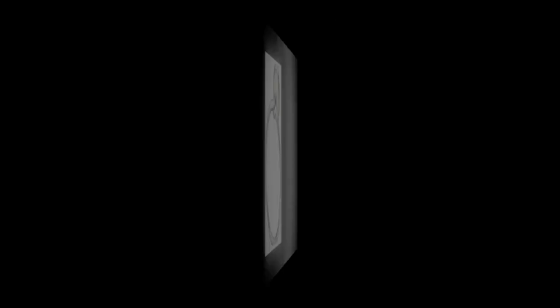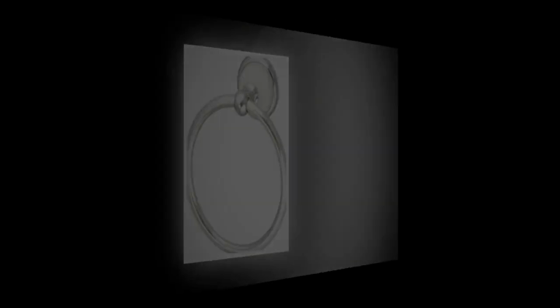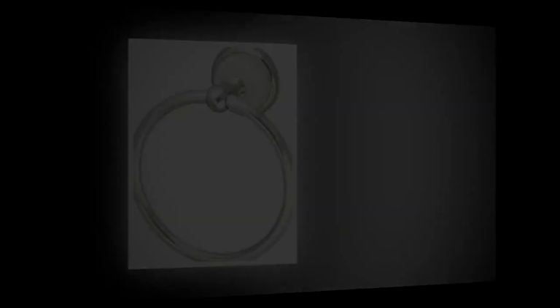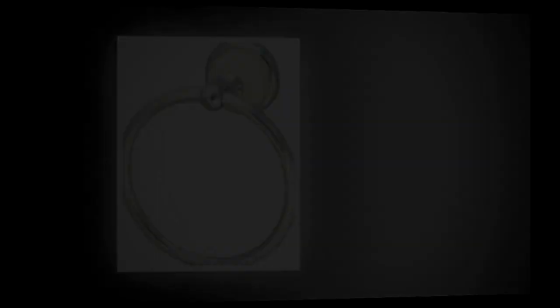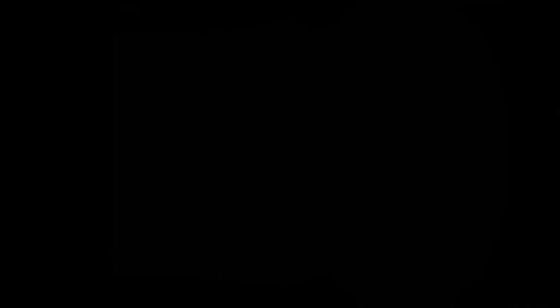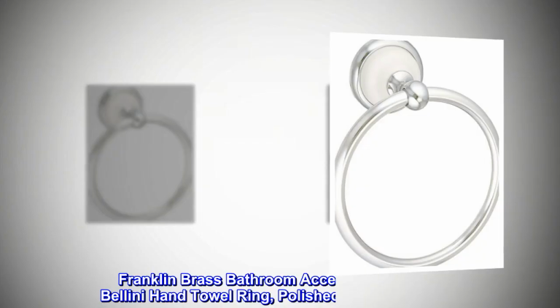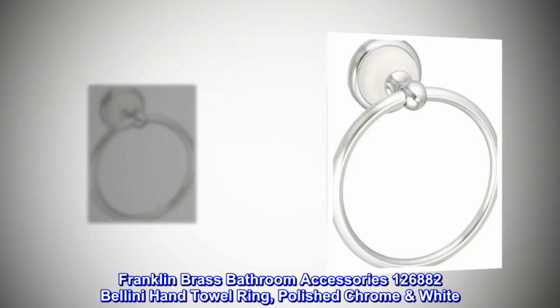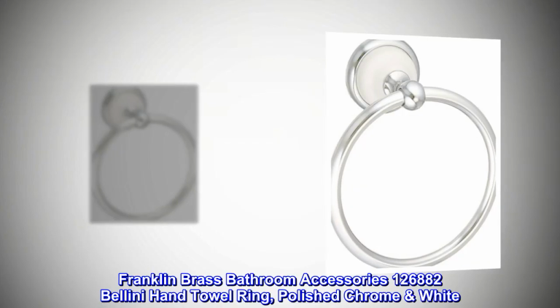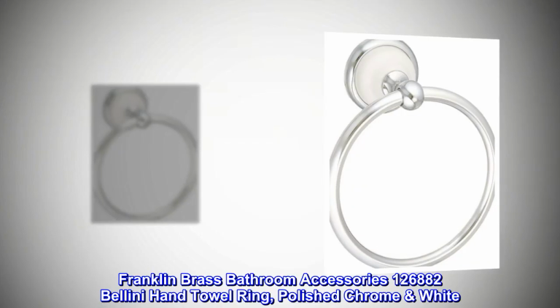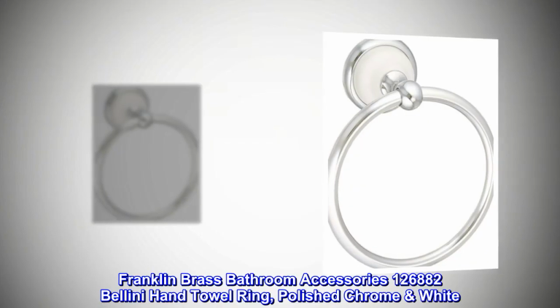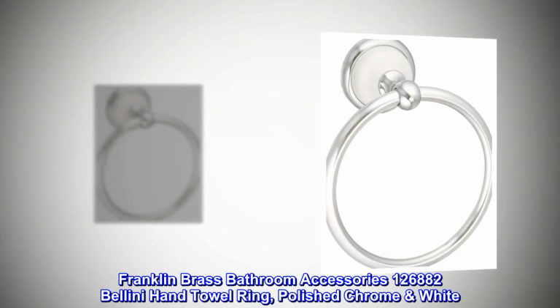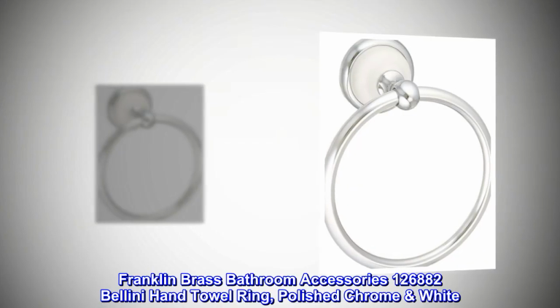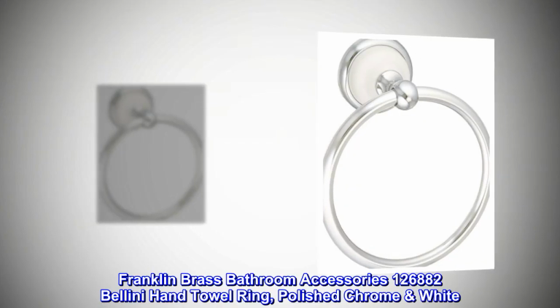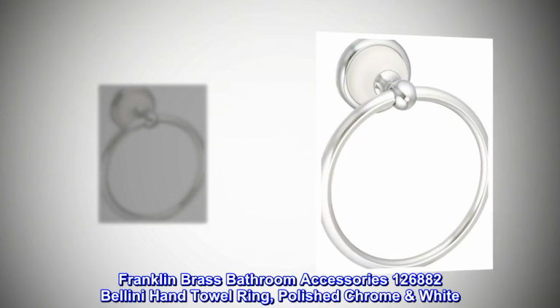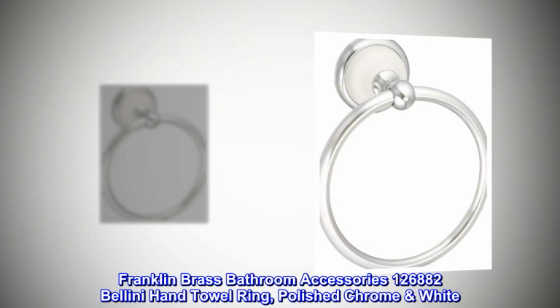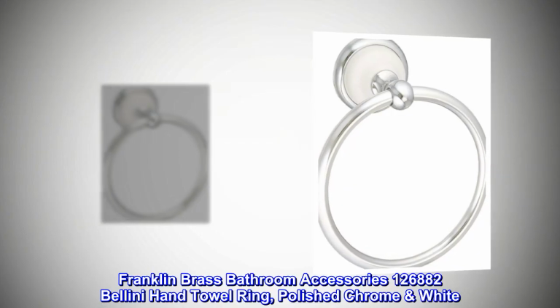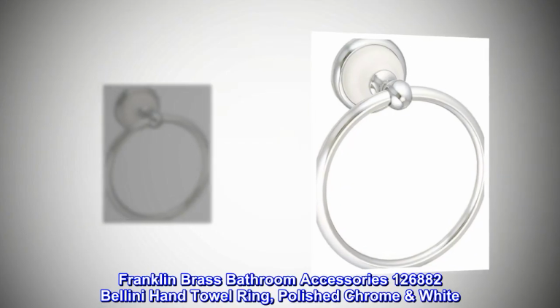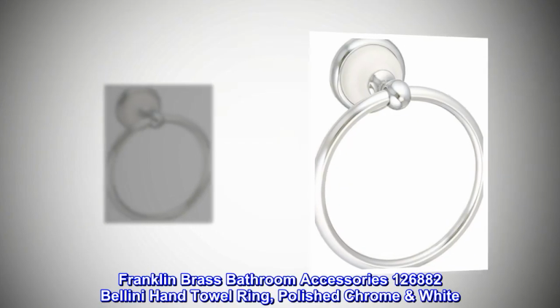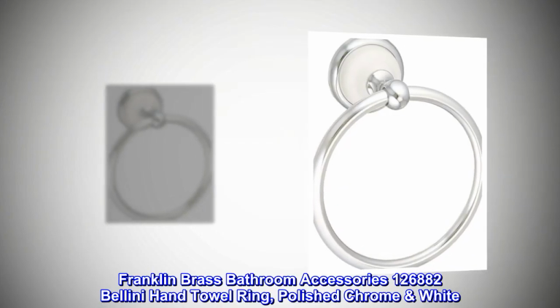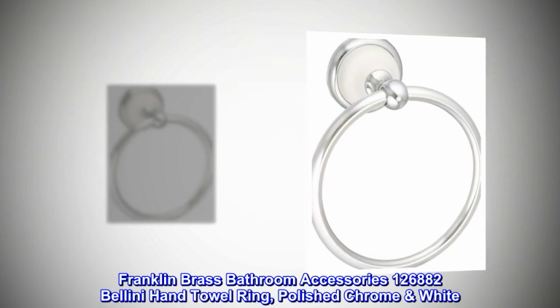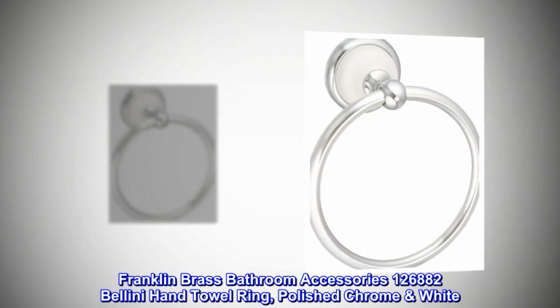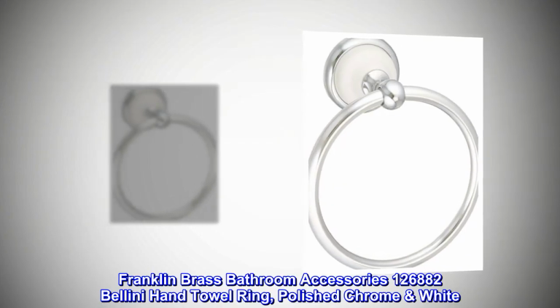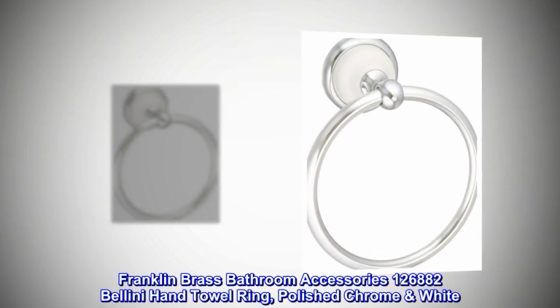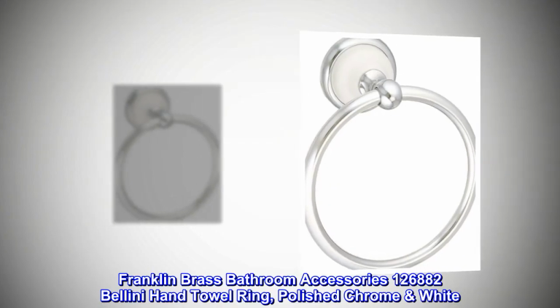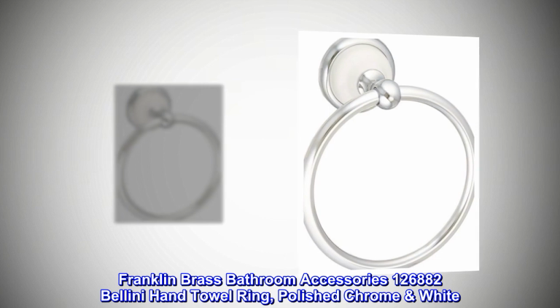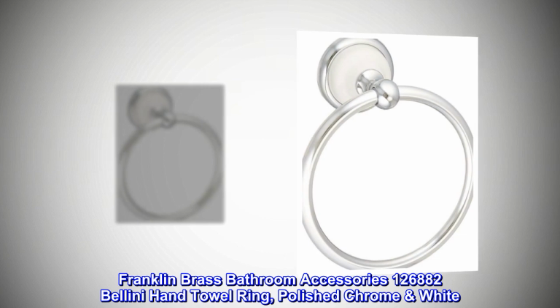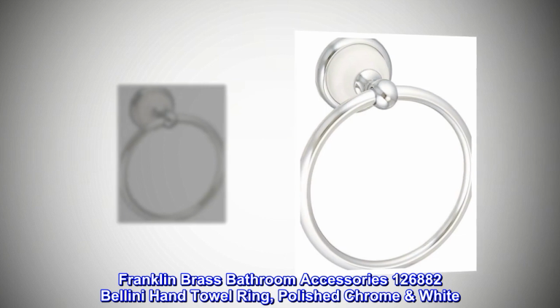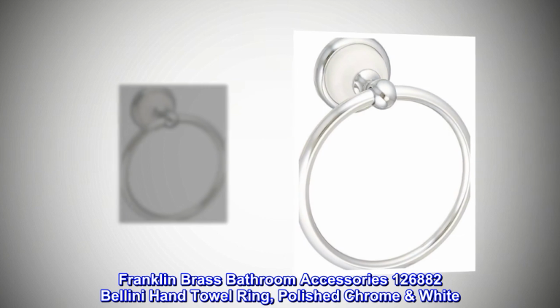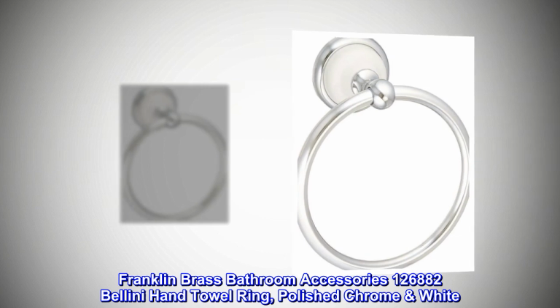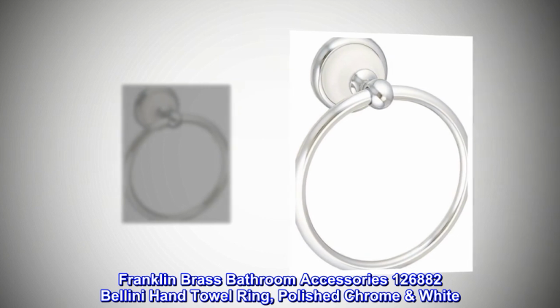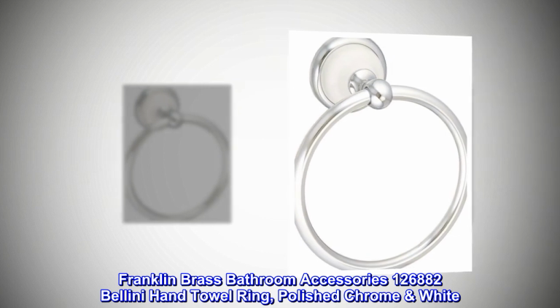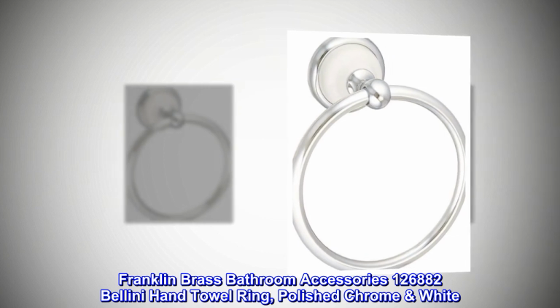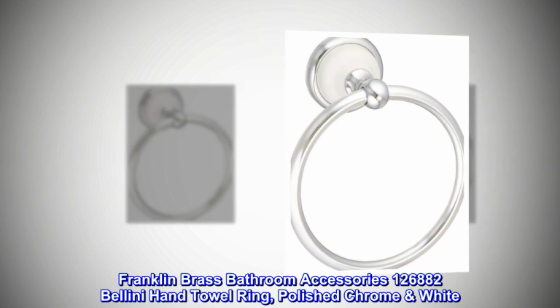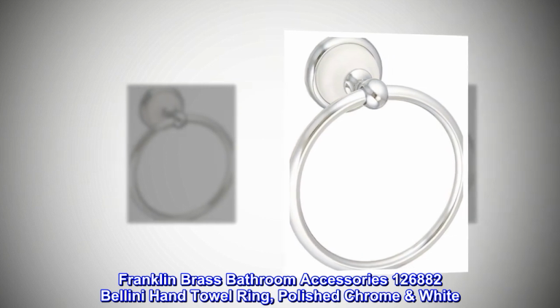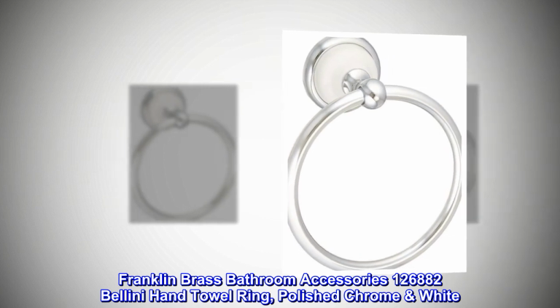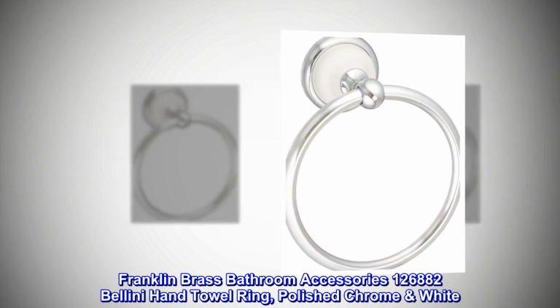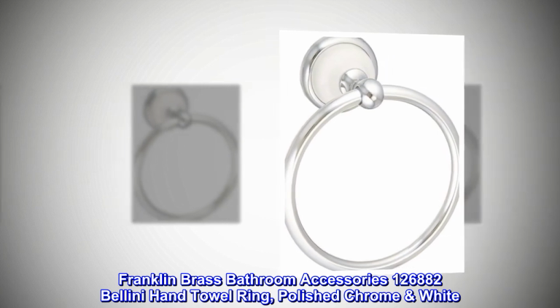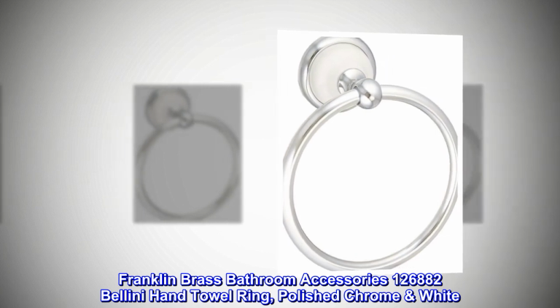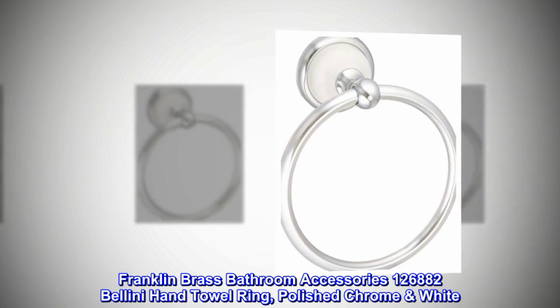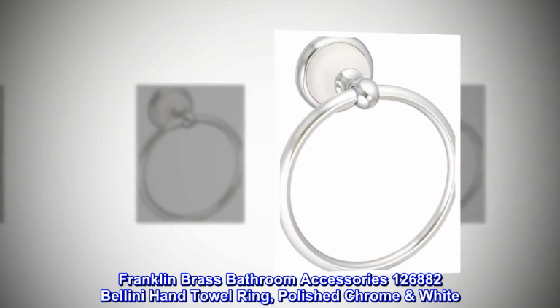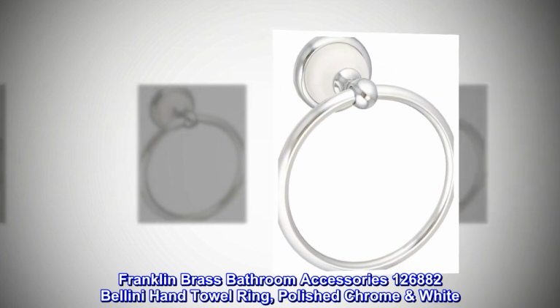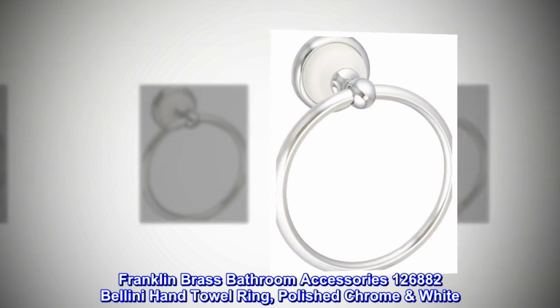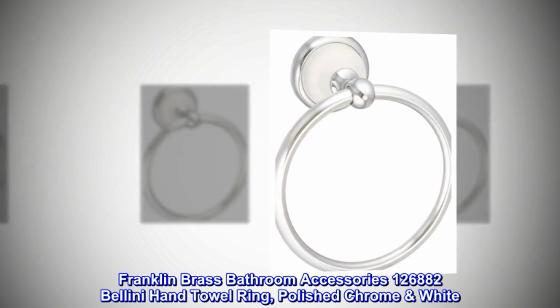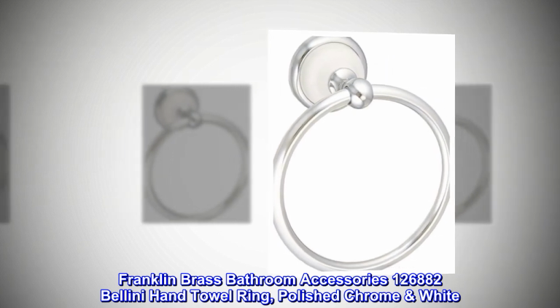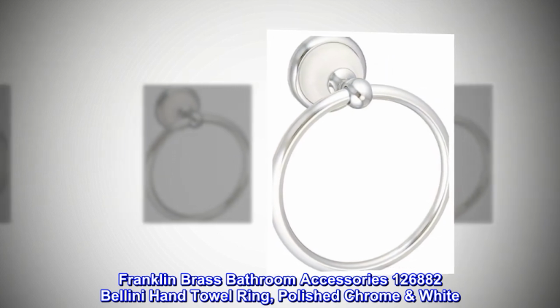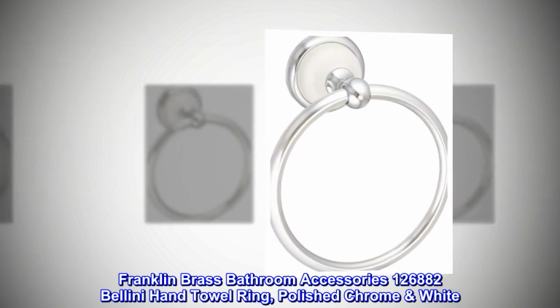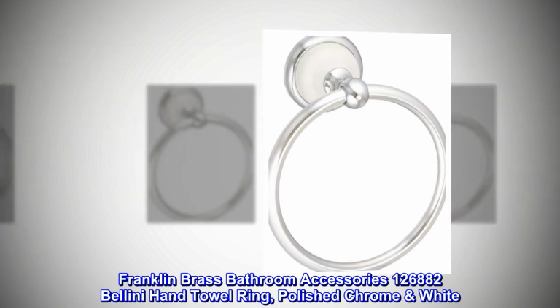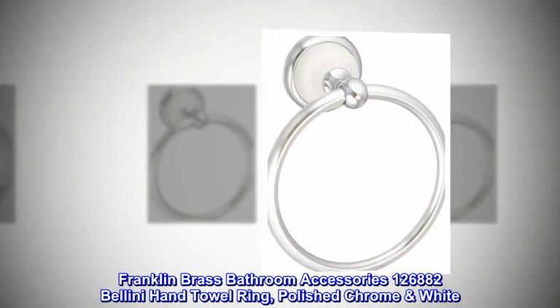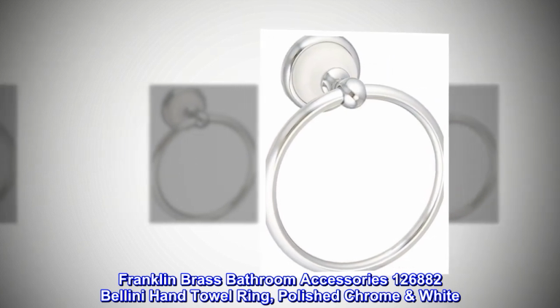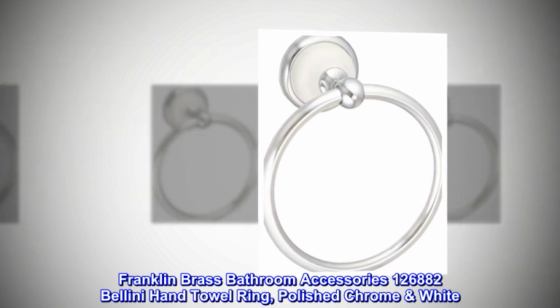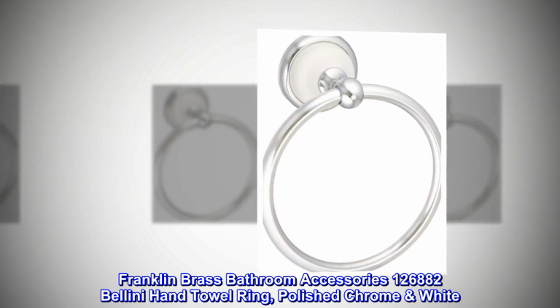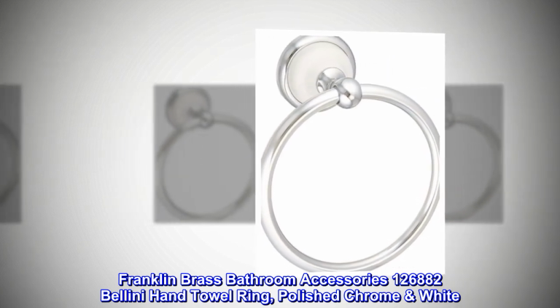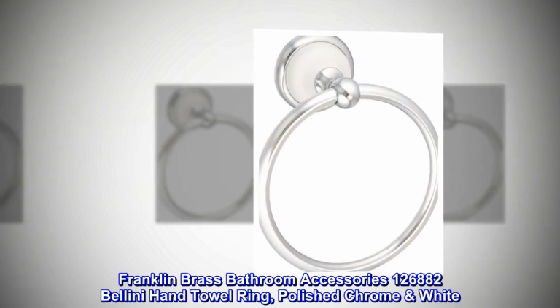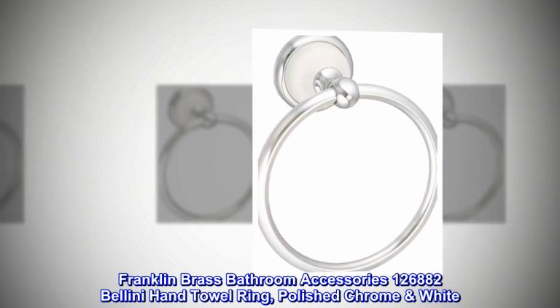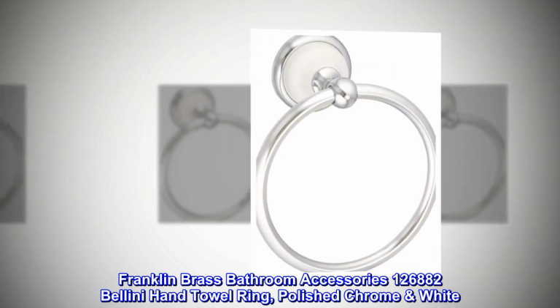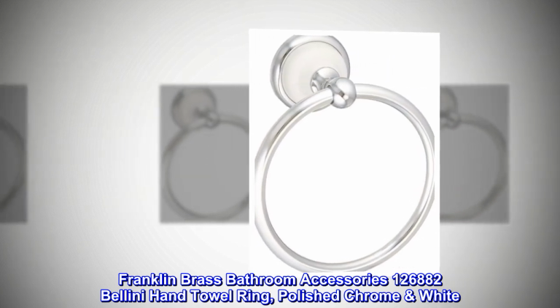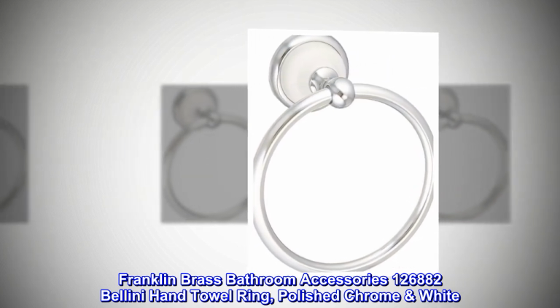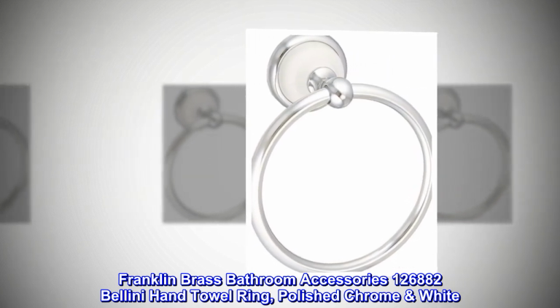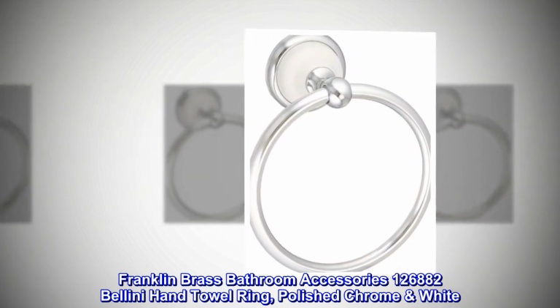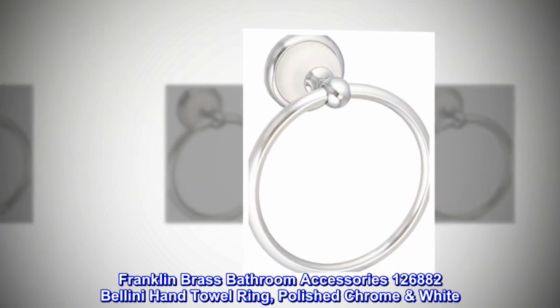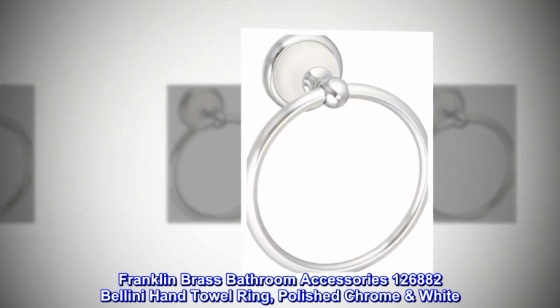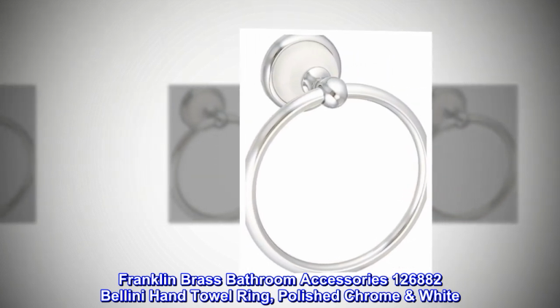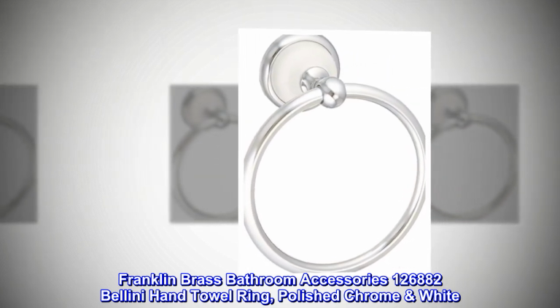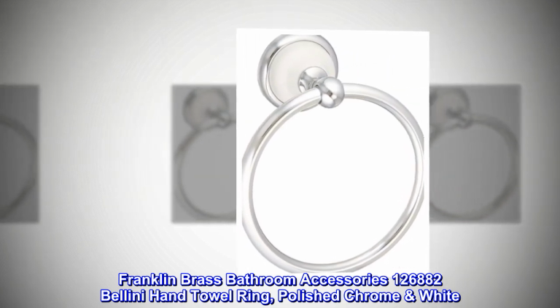Franklin Brass bathroom accessories 126882 Bellini hand towel ring, polished chrome white.